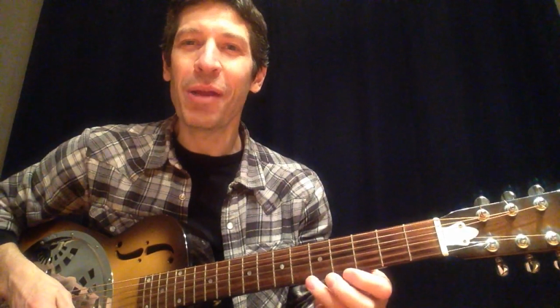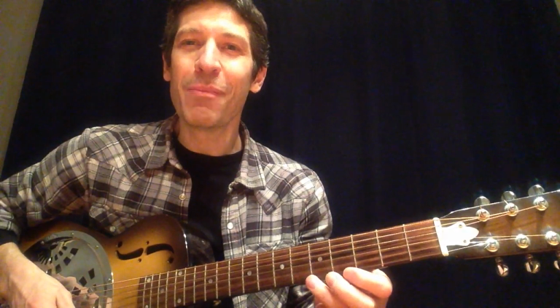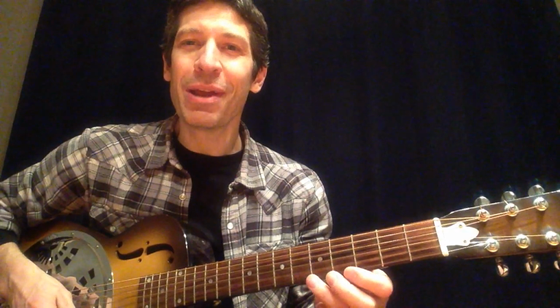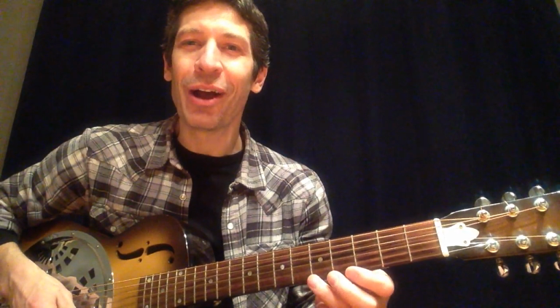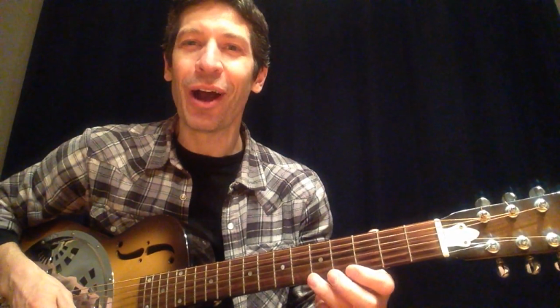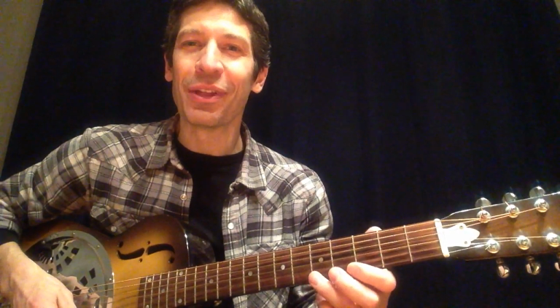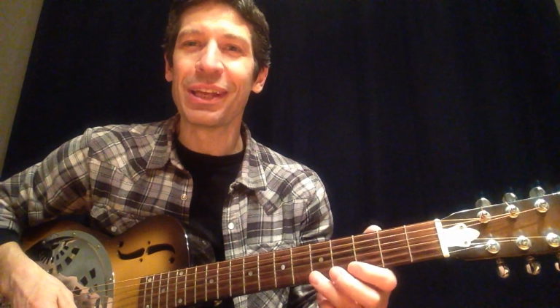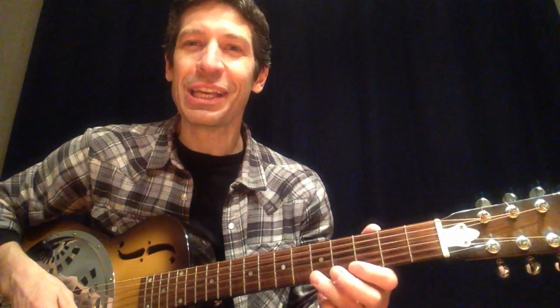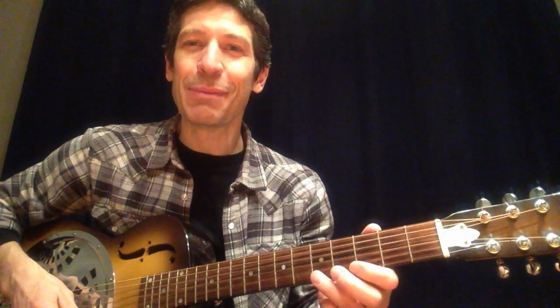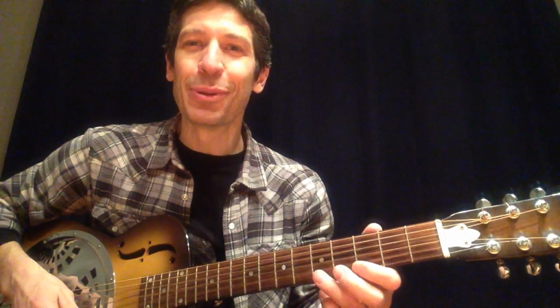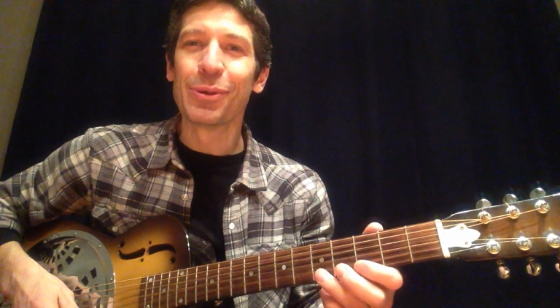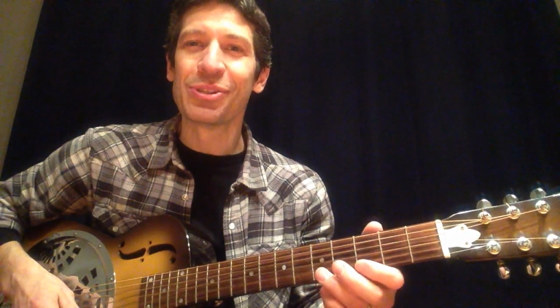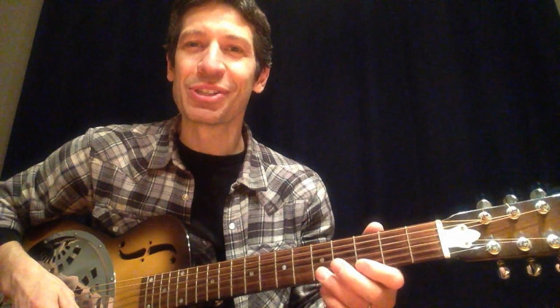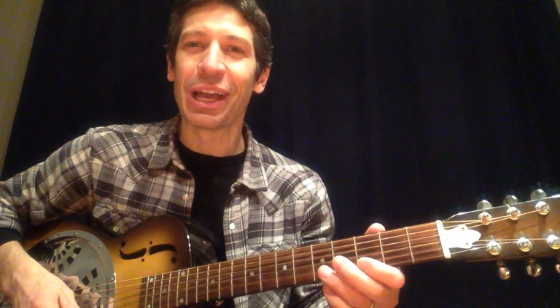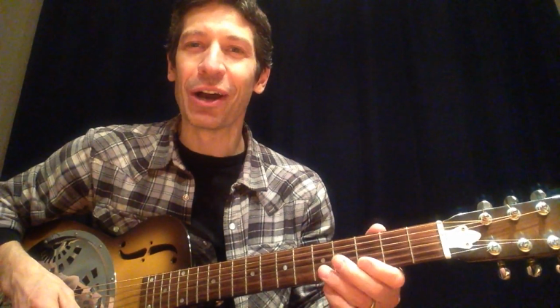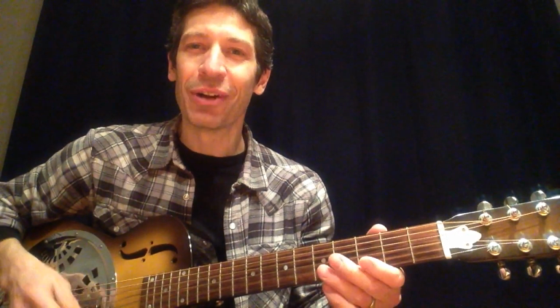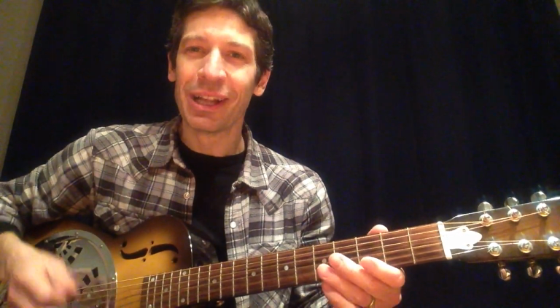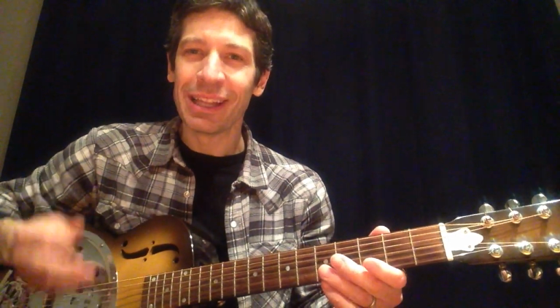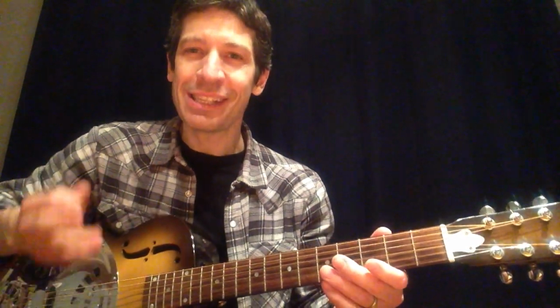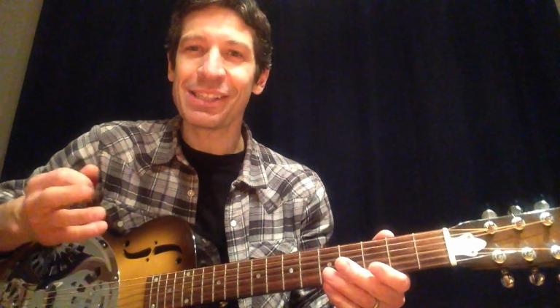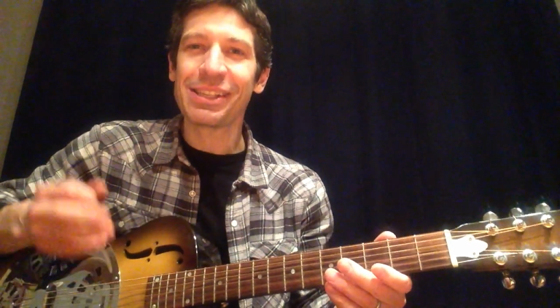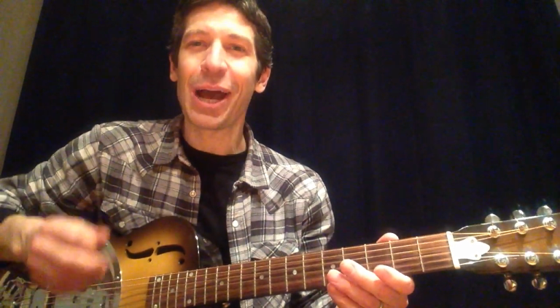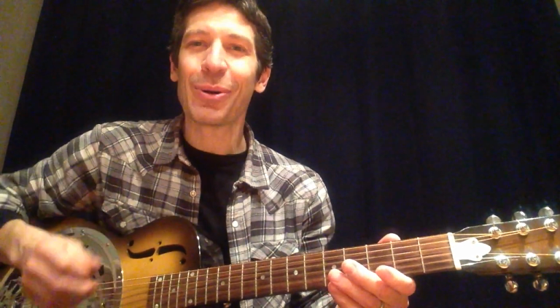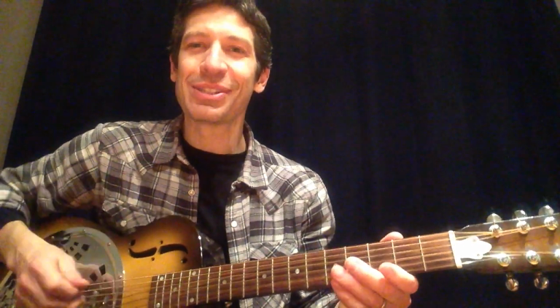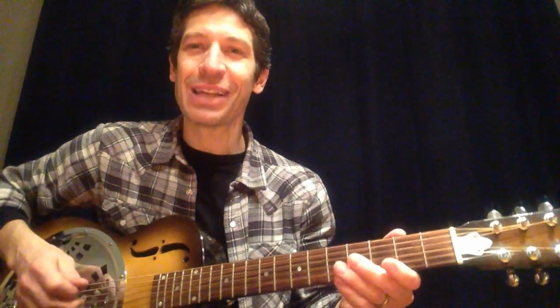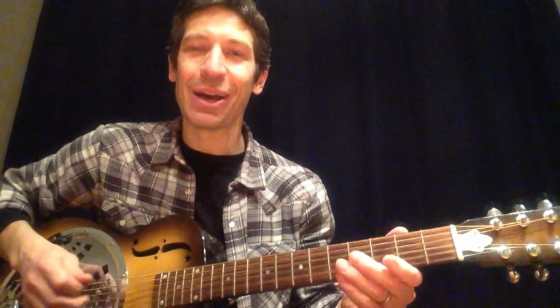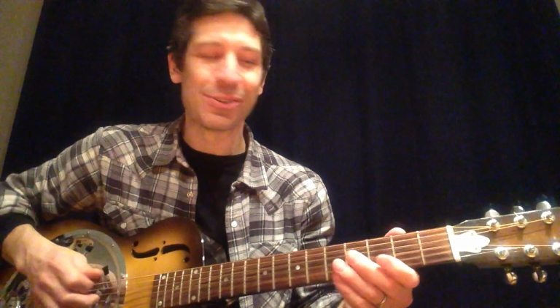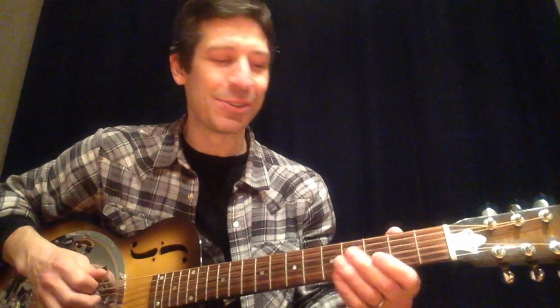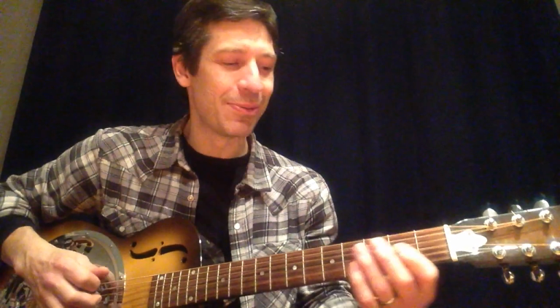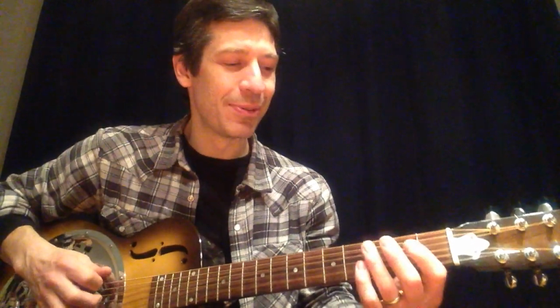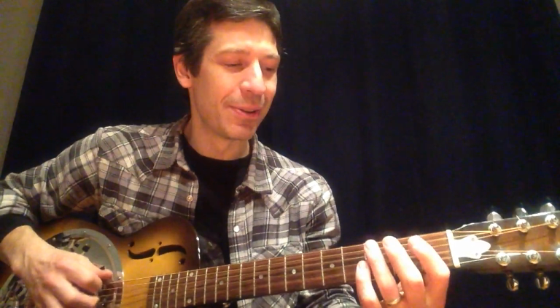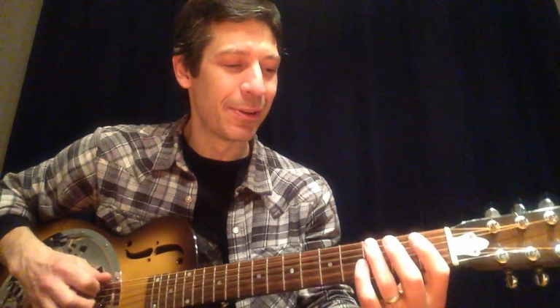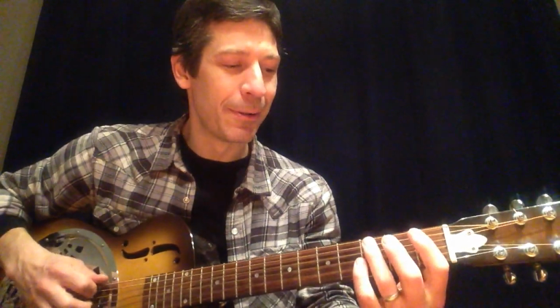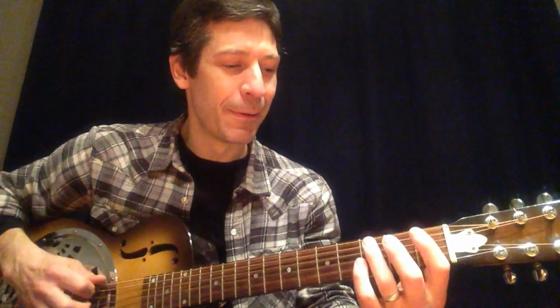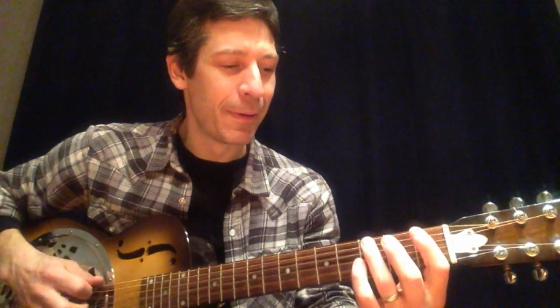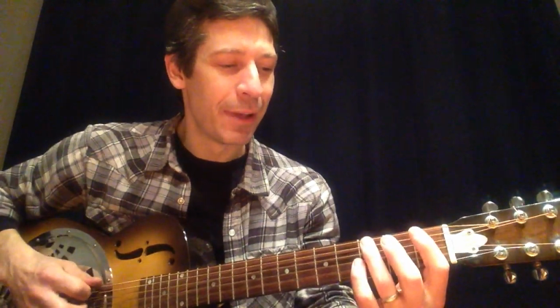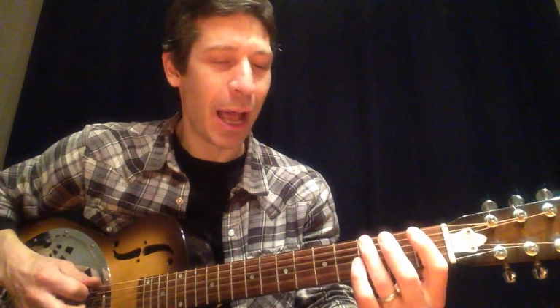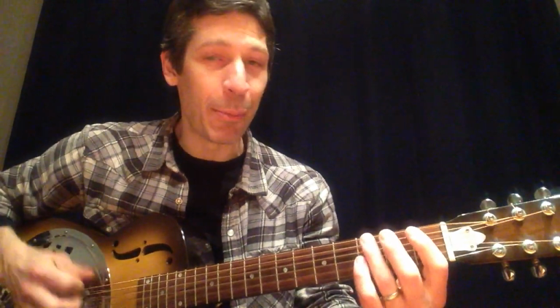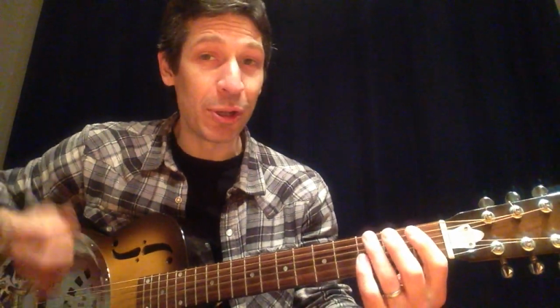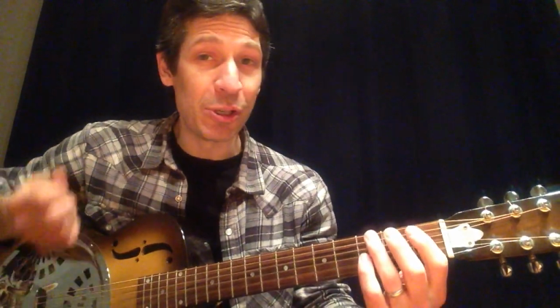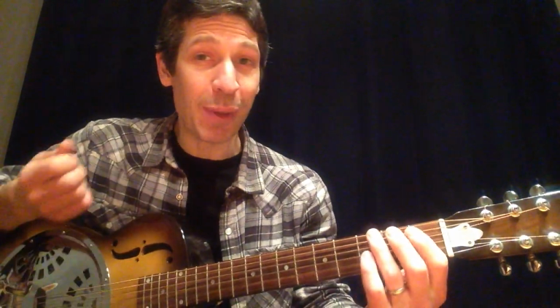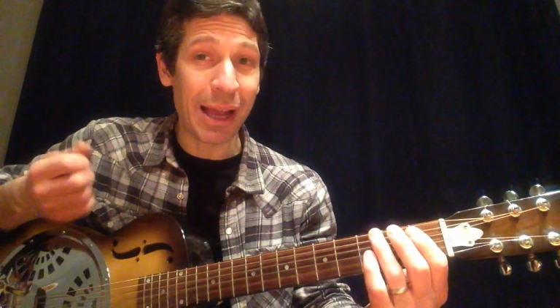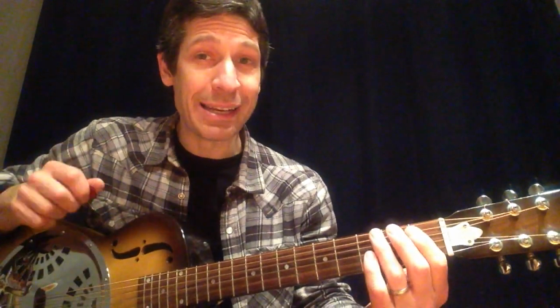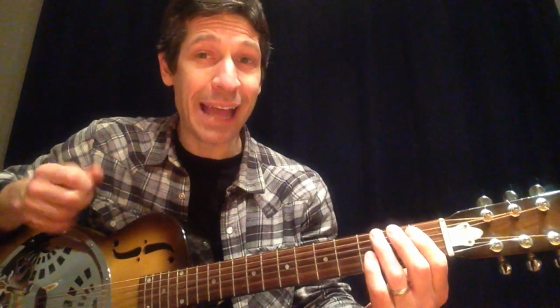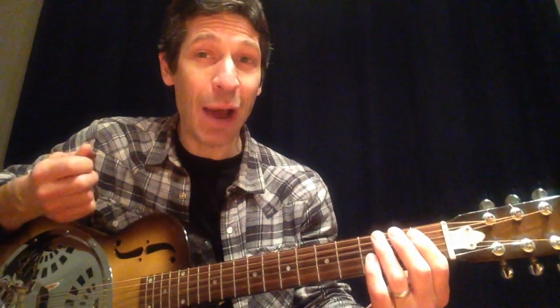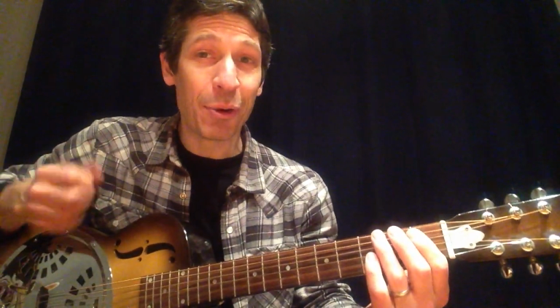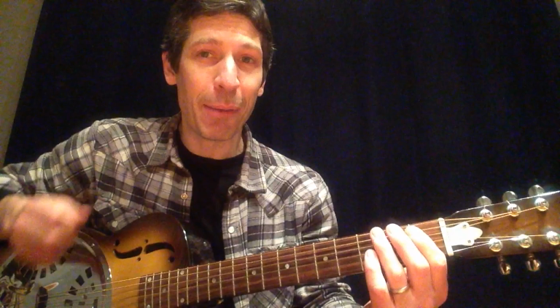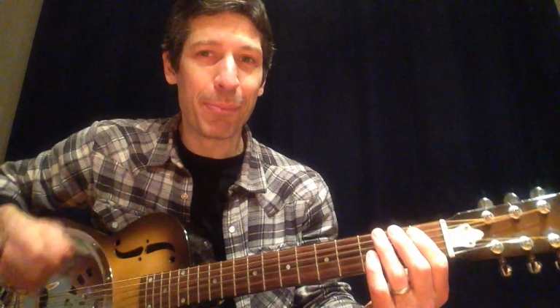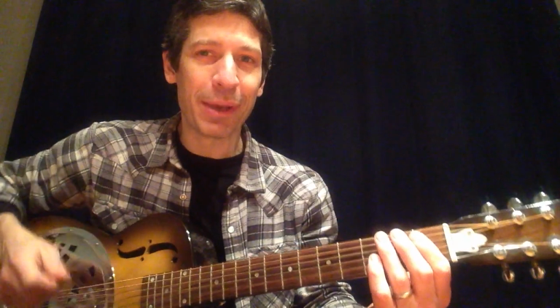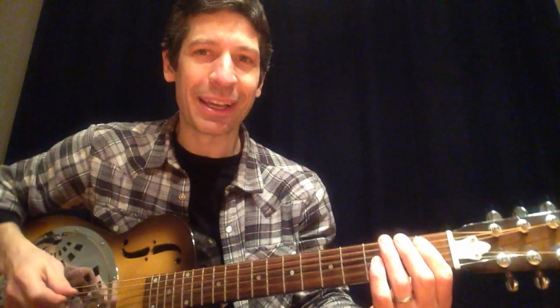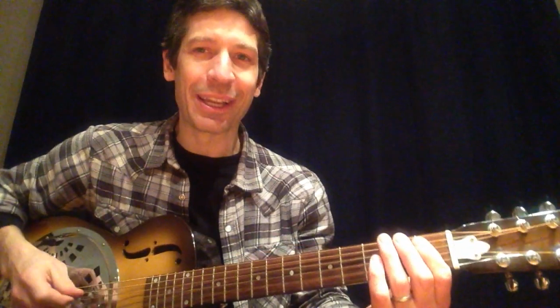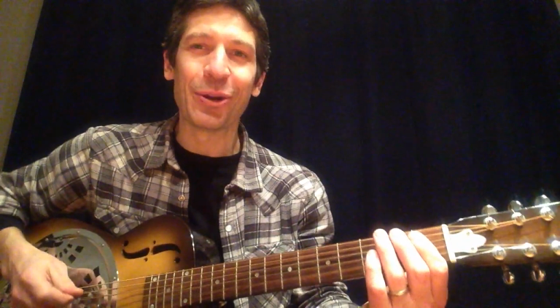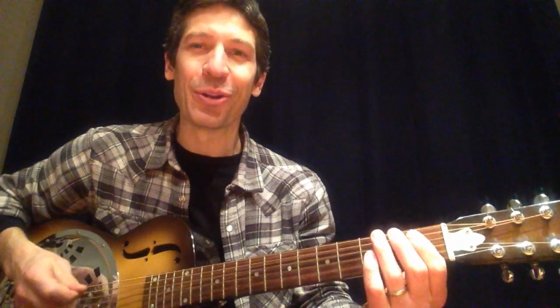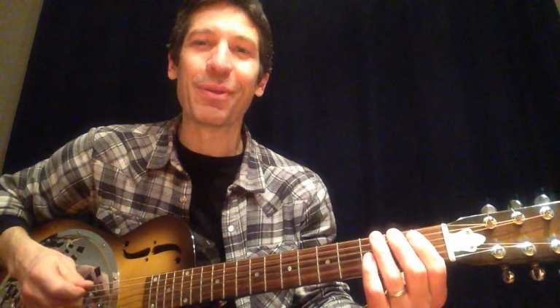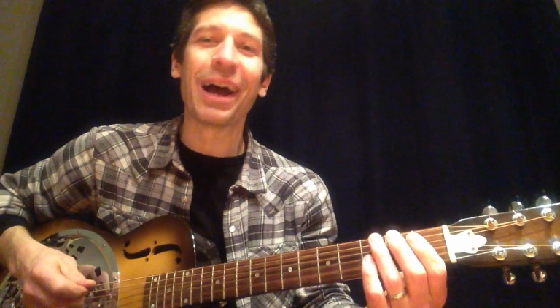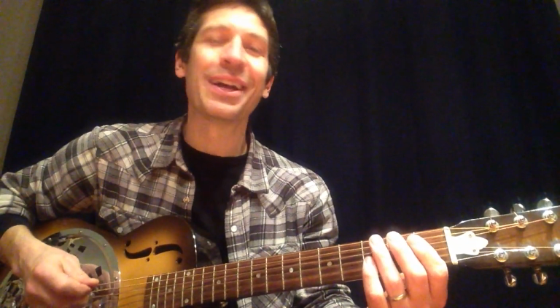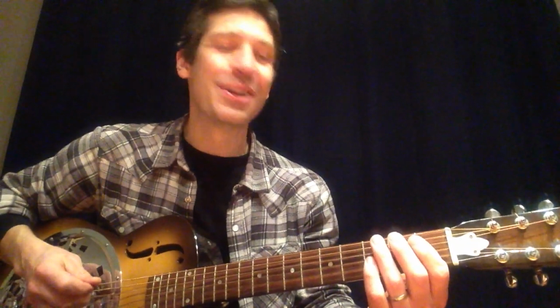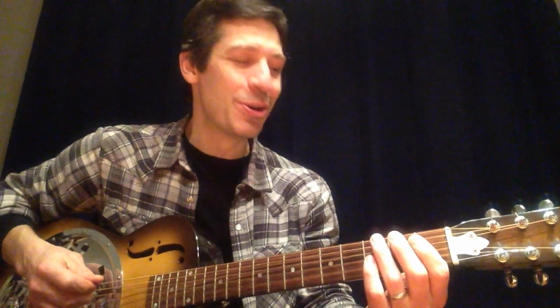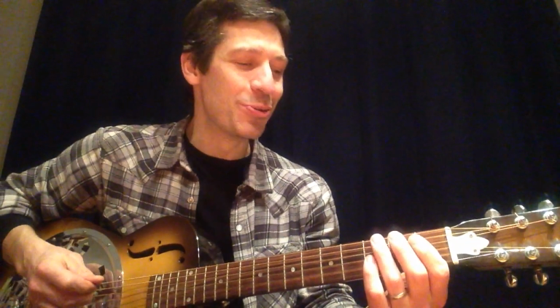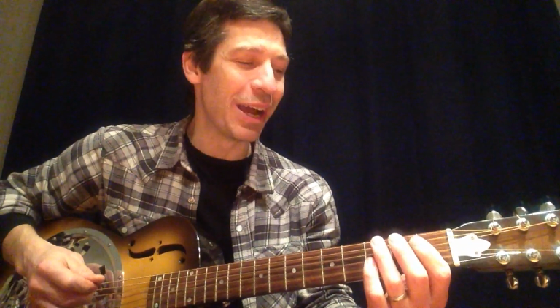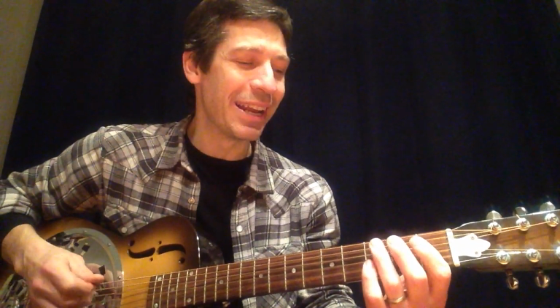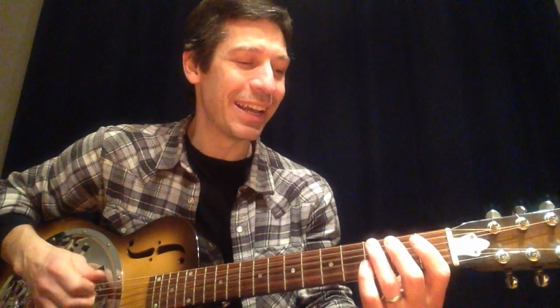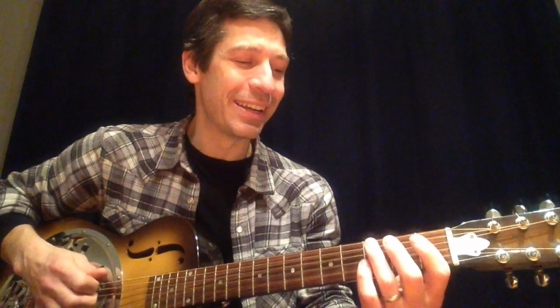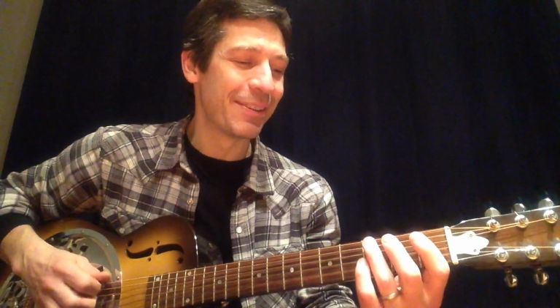One minute on the E Blues scale. Let's listen to how it sounds. I'm going to use my down-up picking here with my right hand.